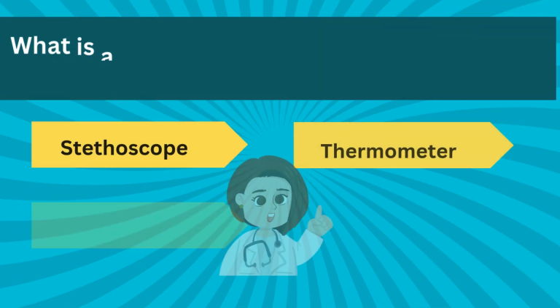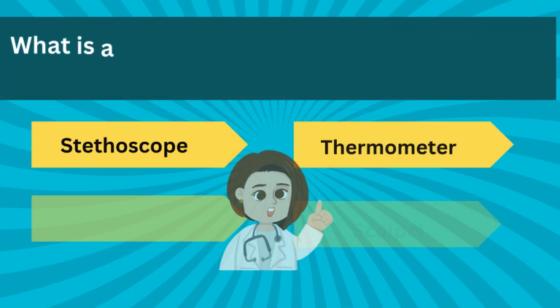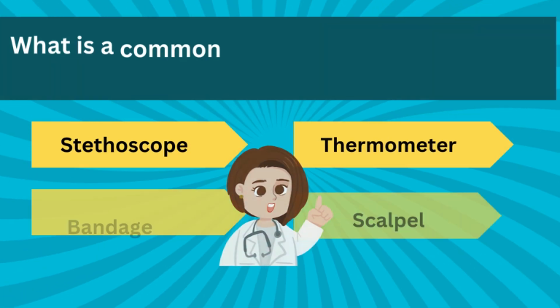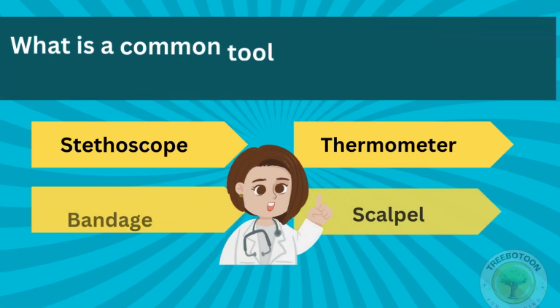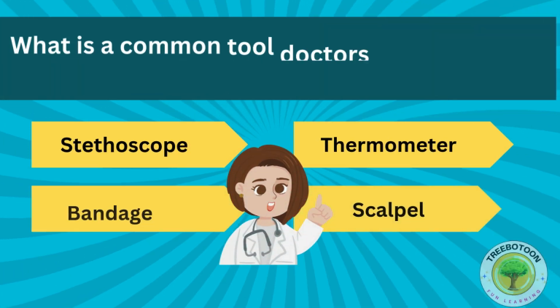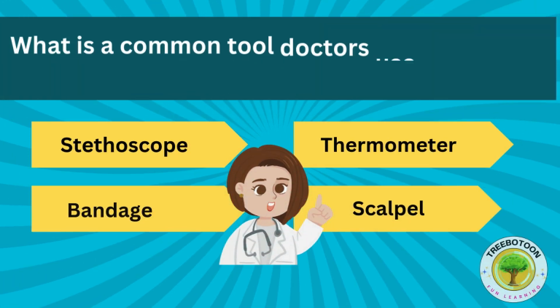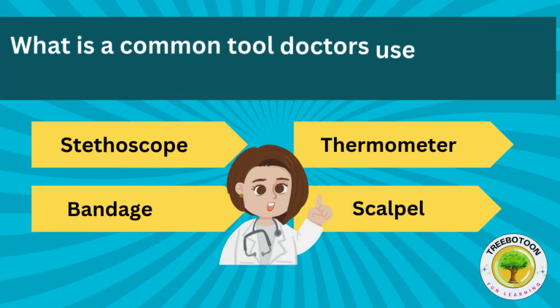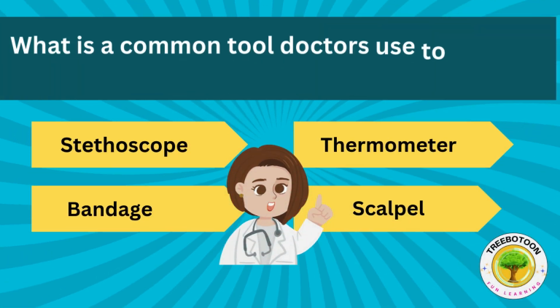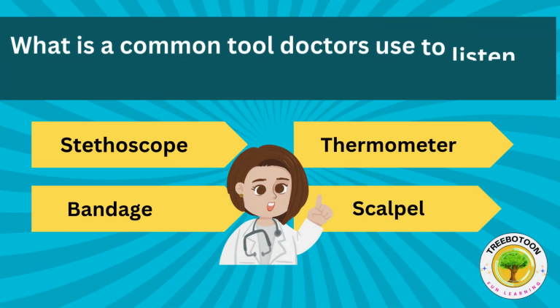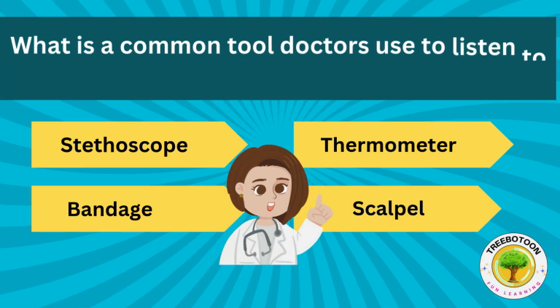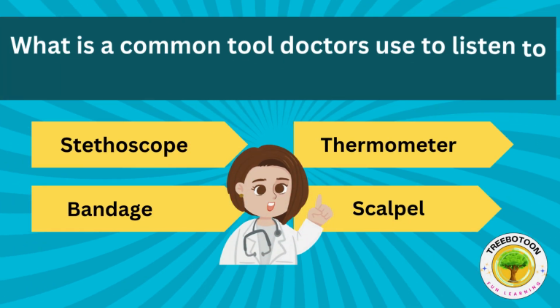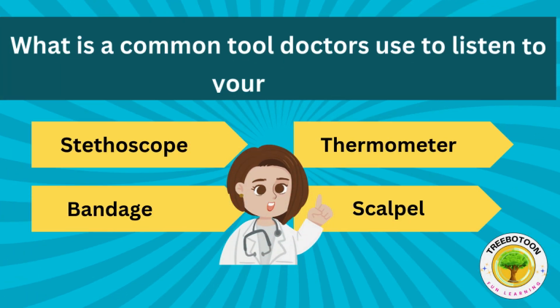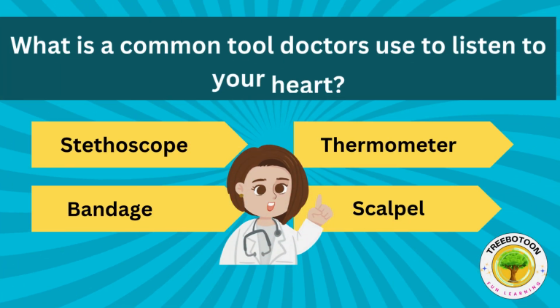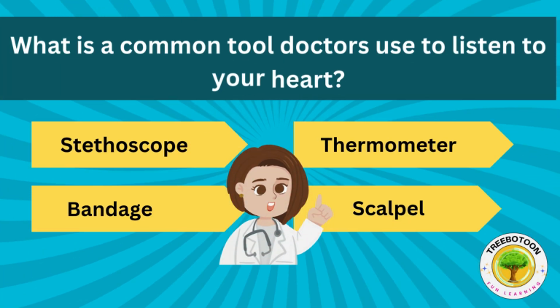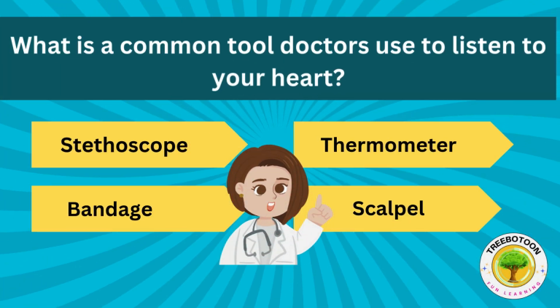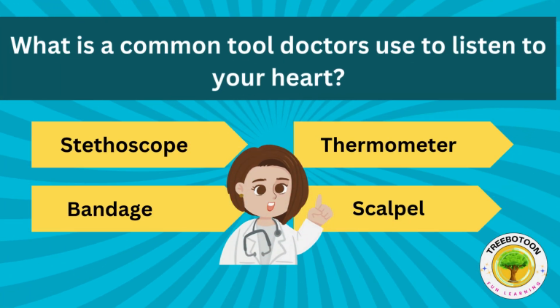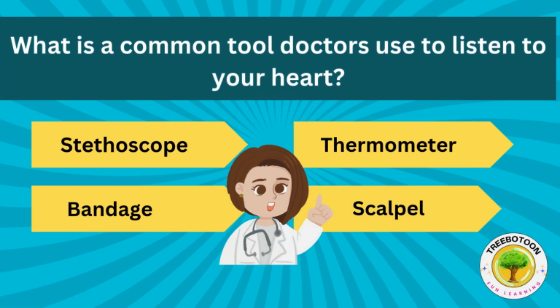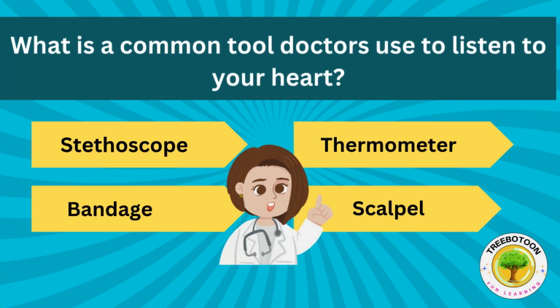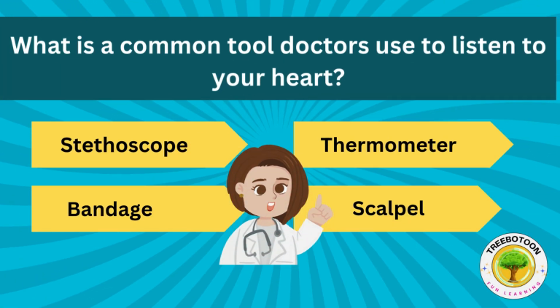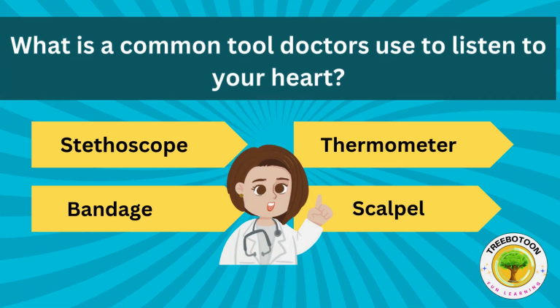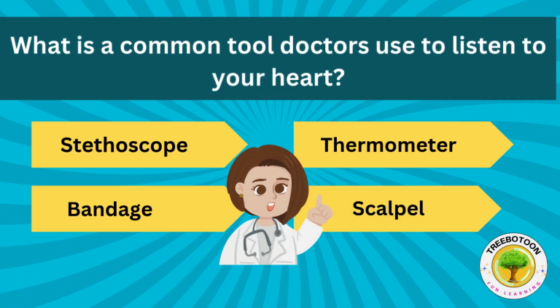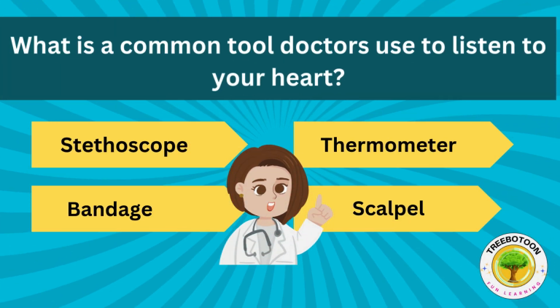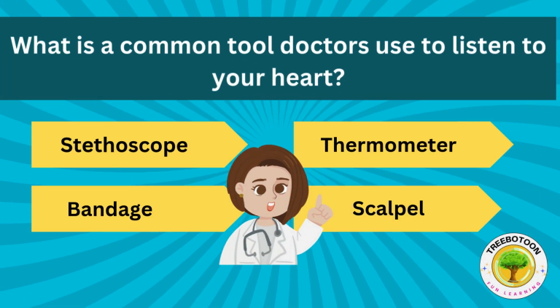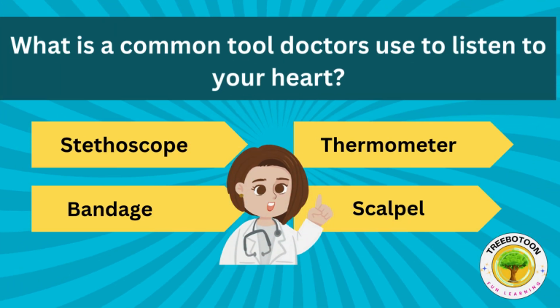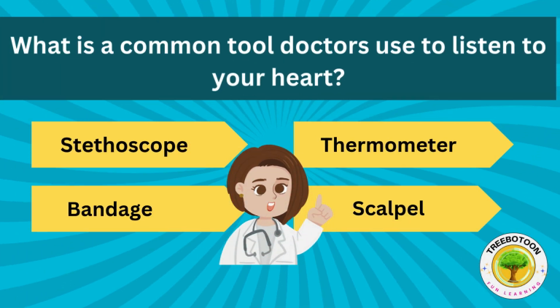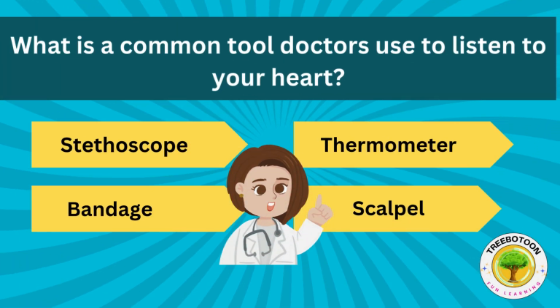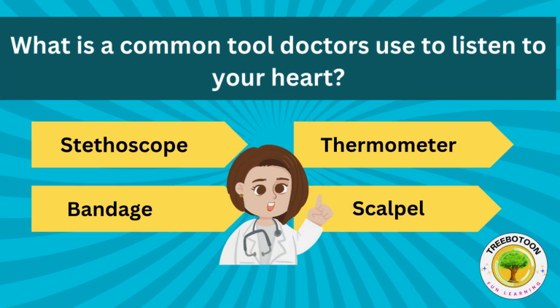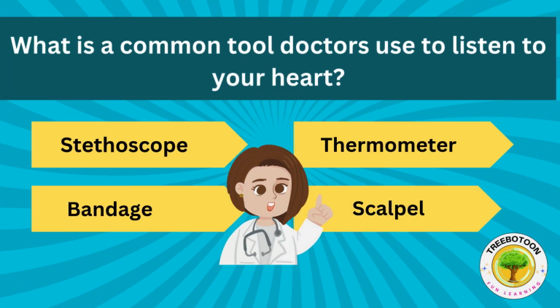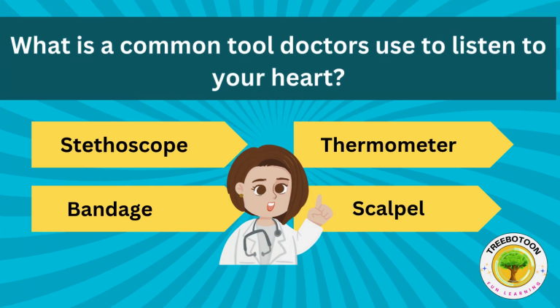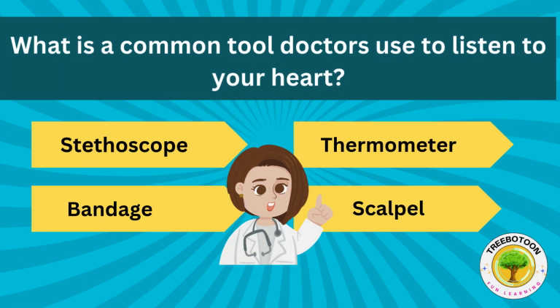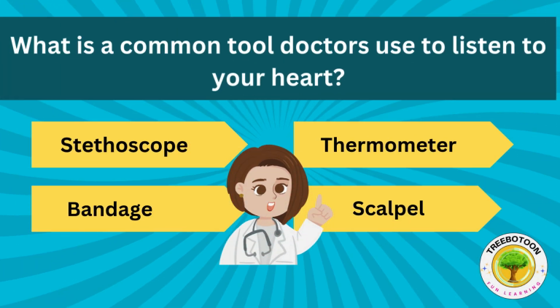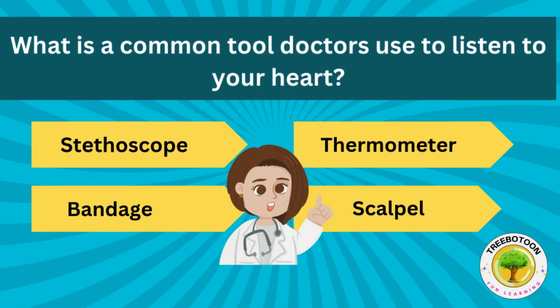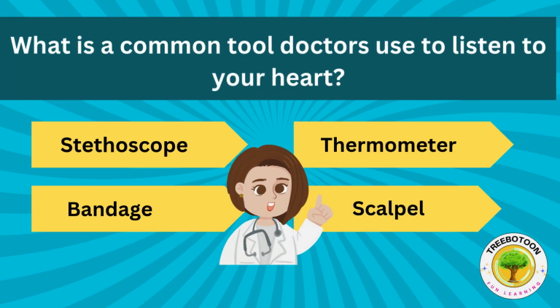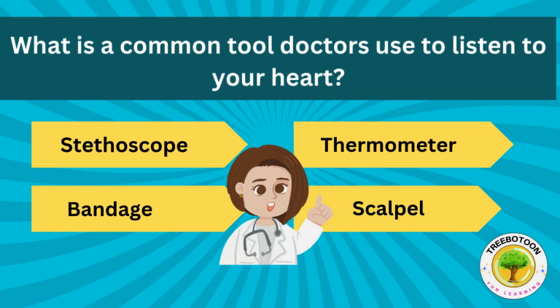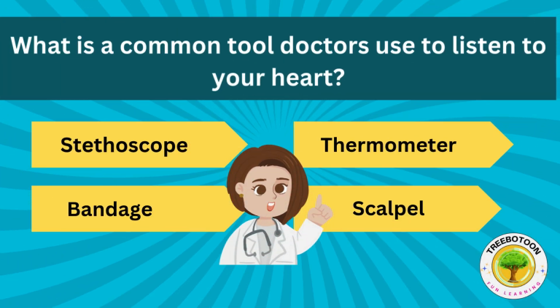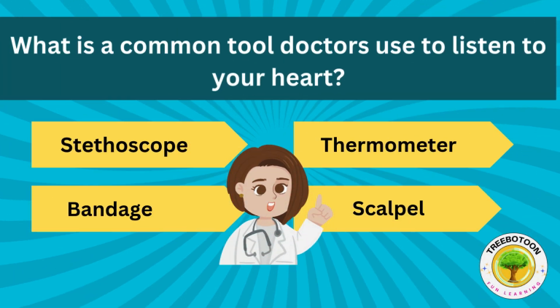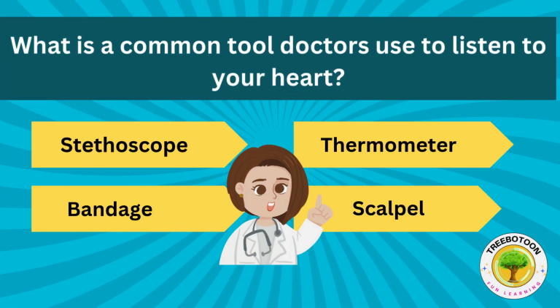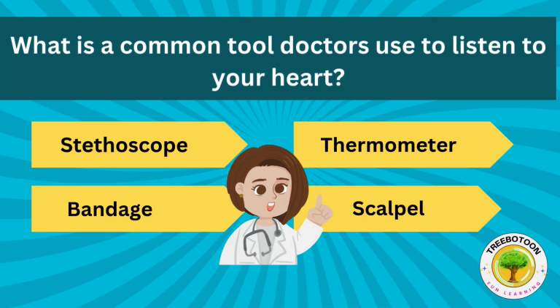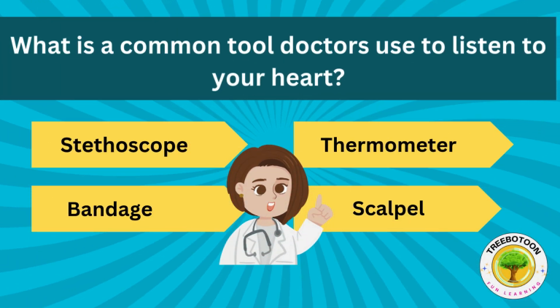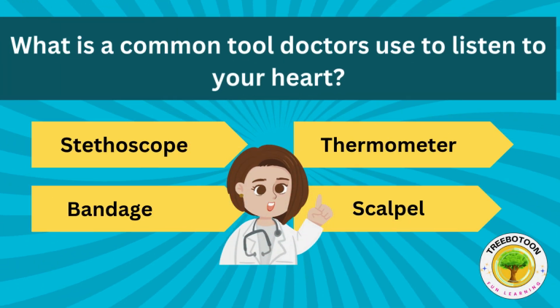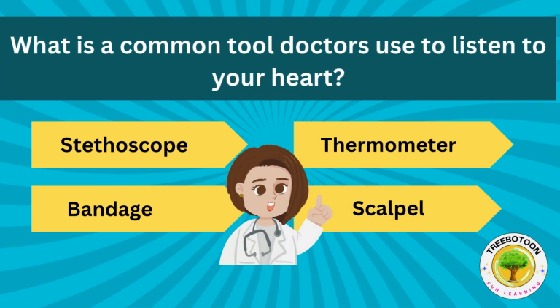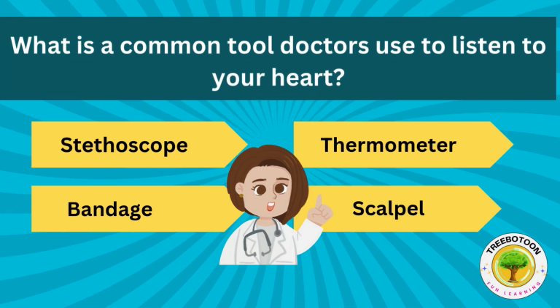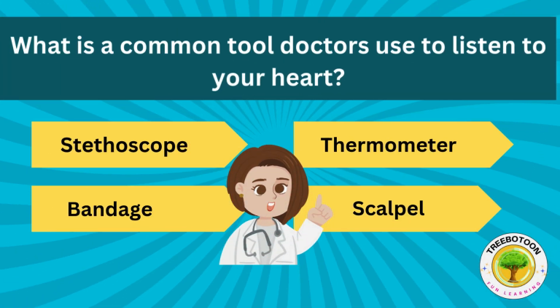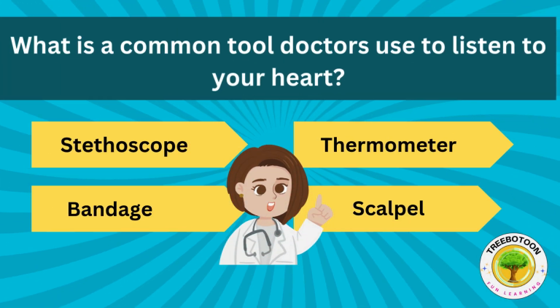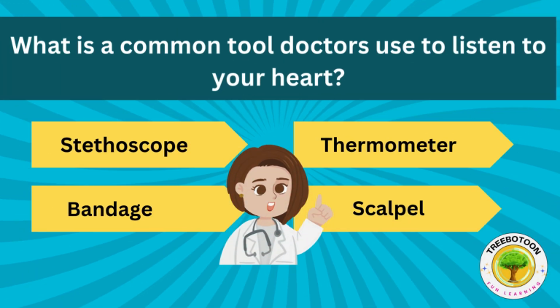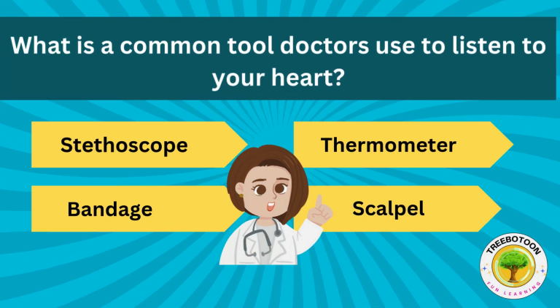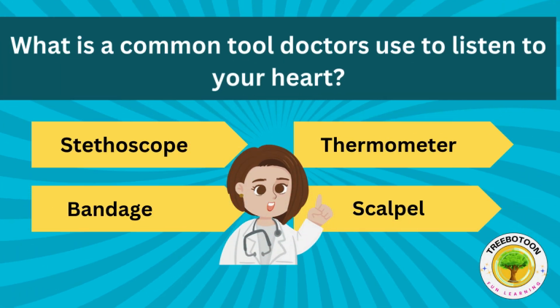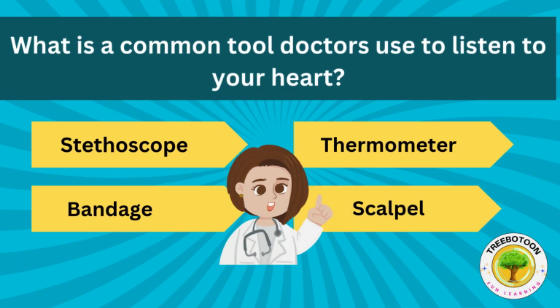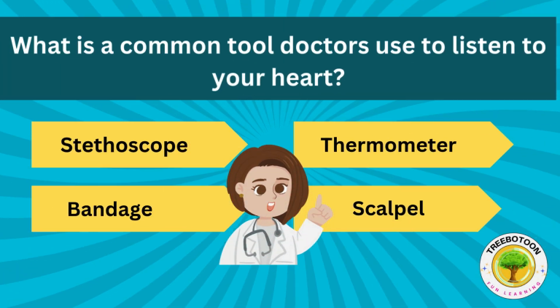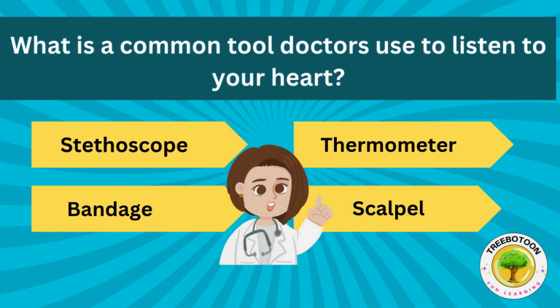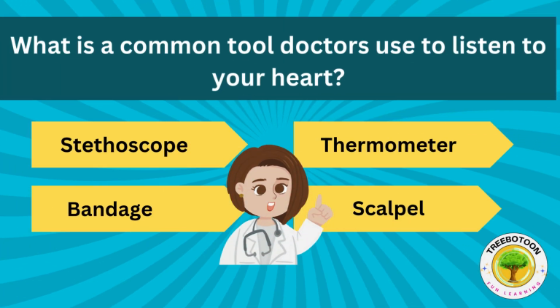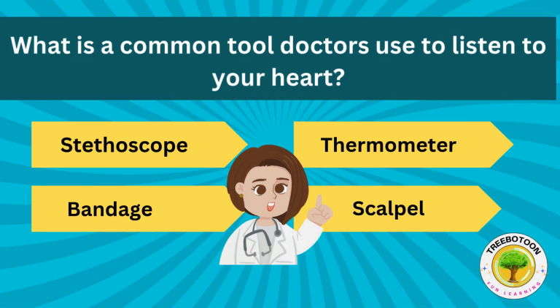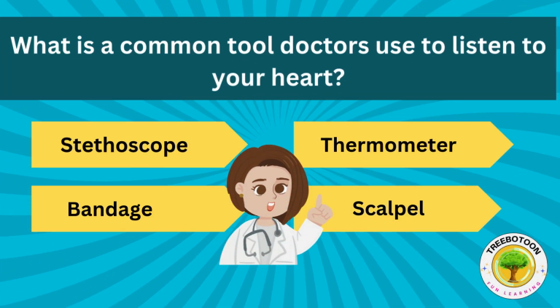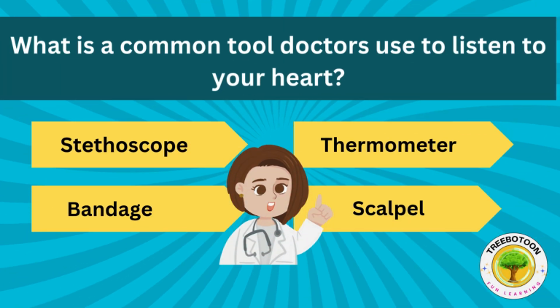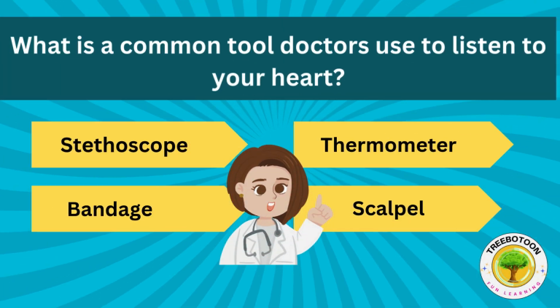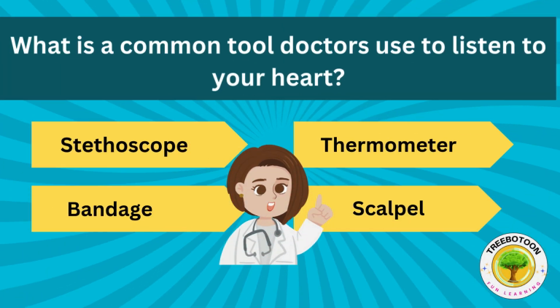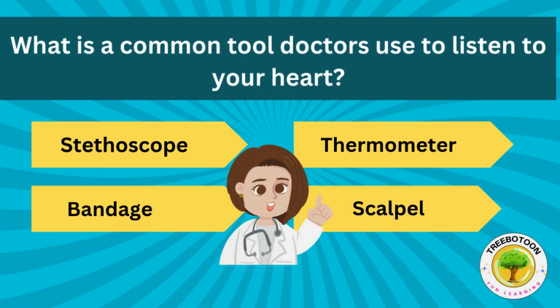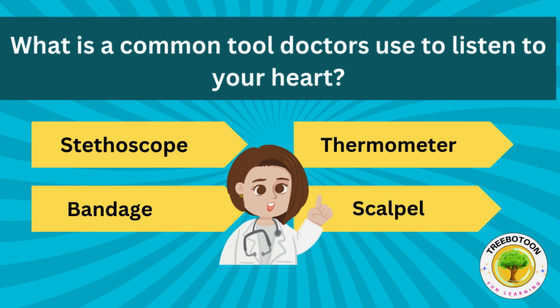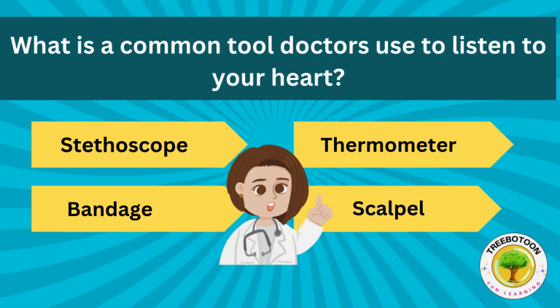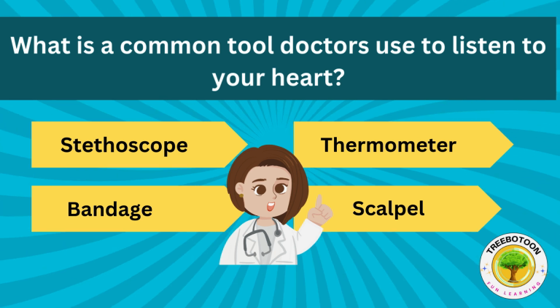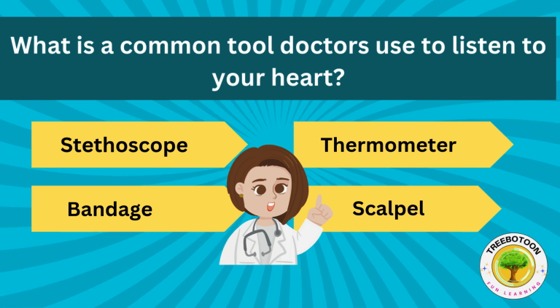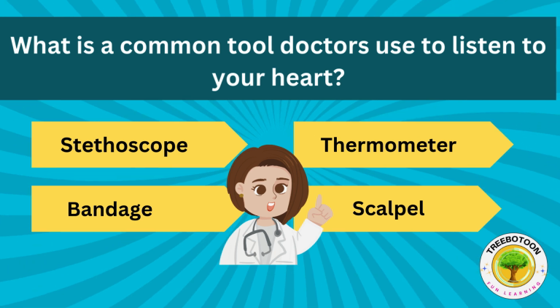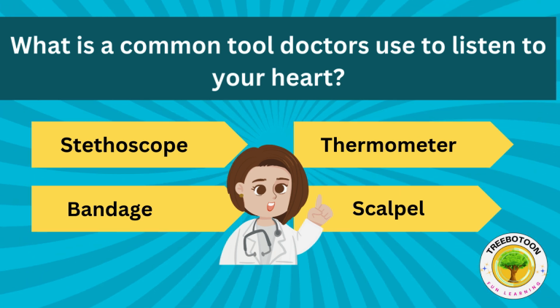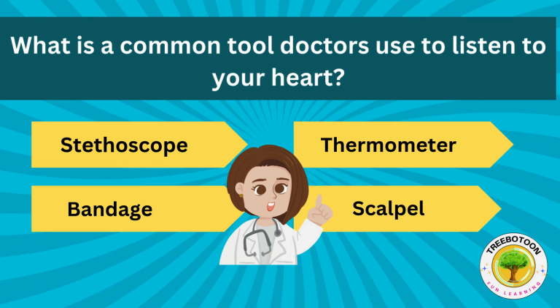What is a common tool doctors use to listen to your heart? Stethoscope, thermometer, bandage or scalpel?